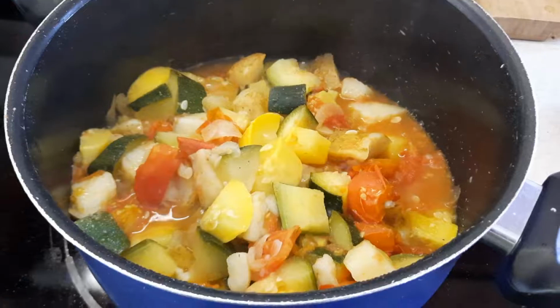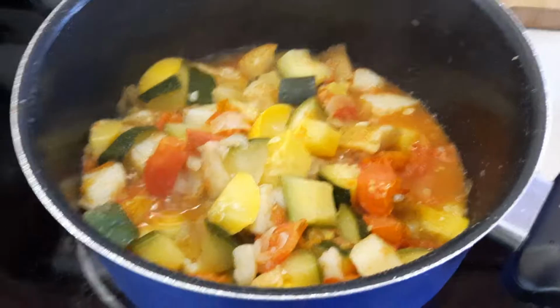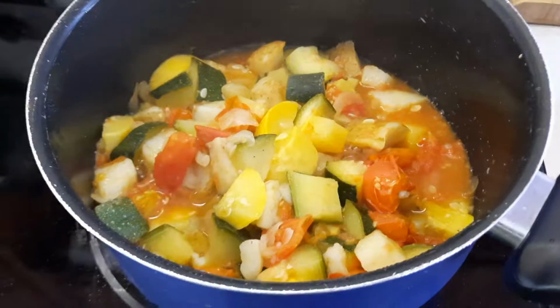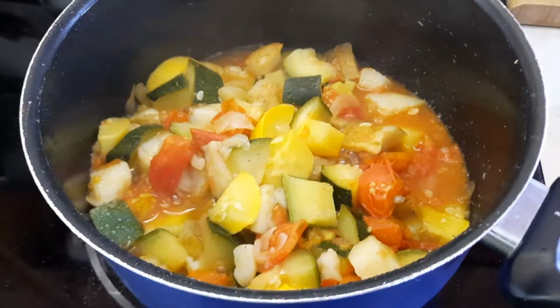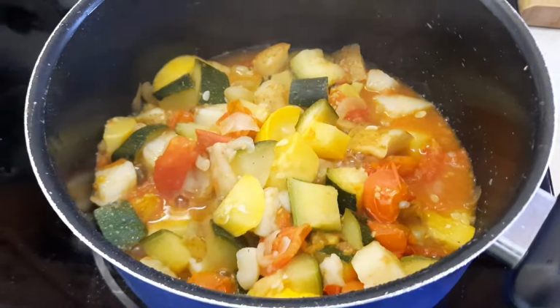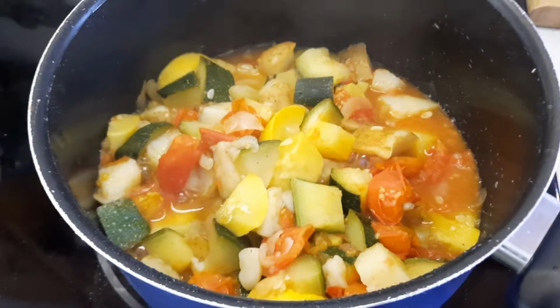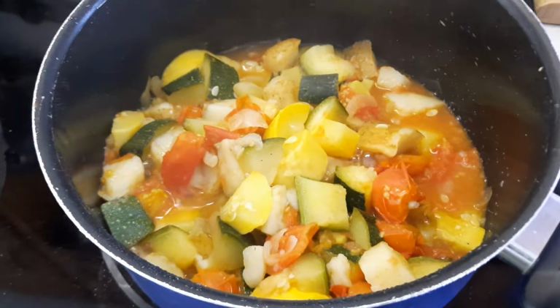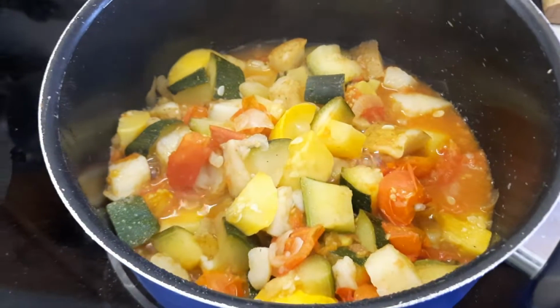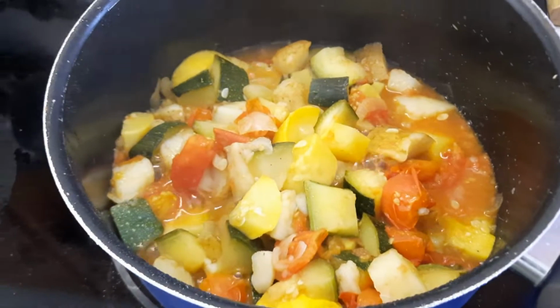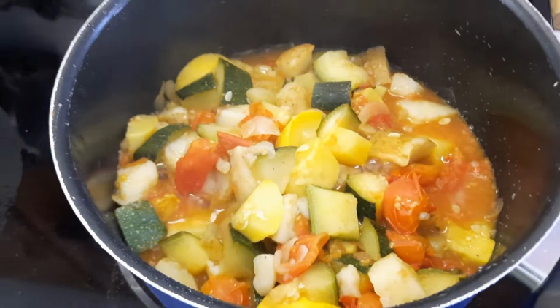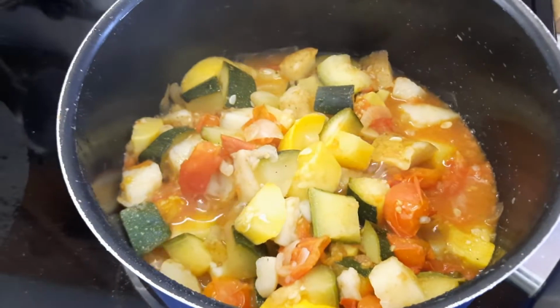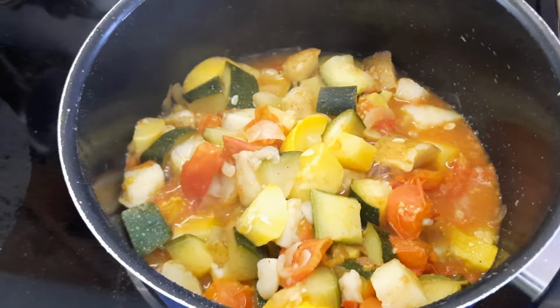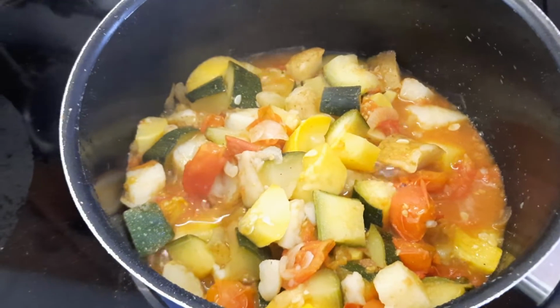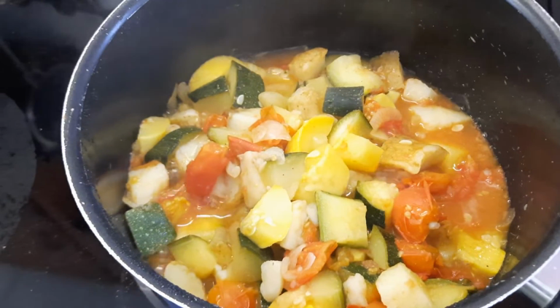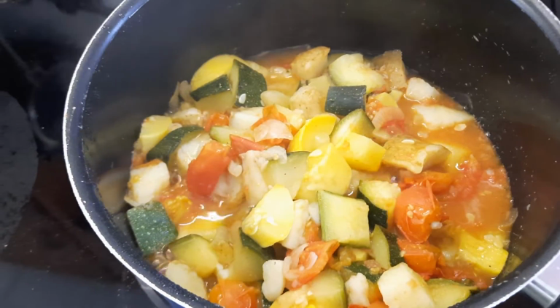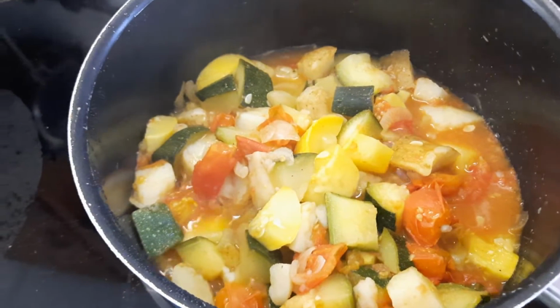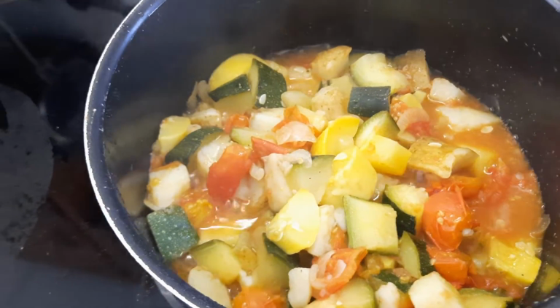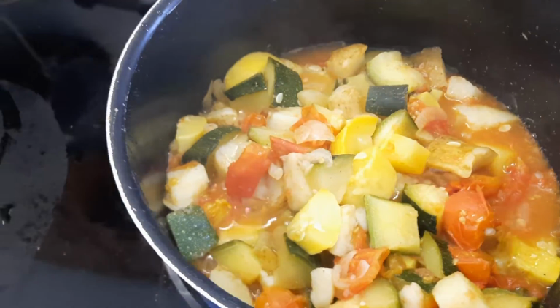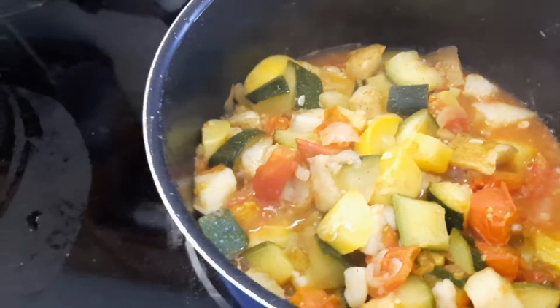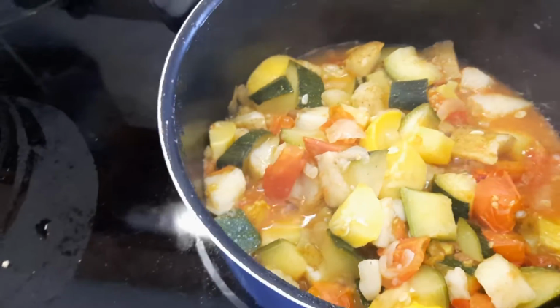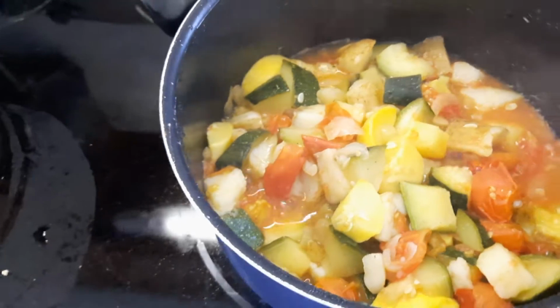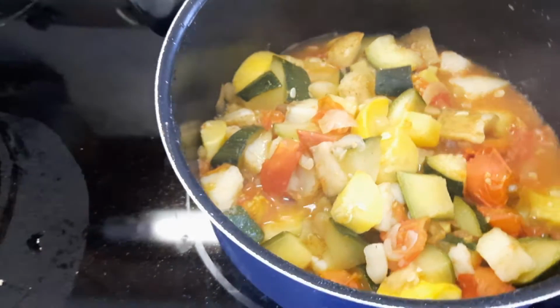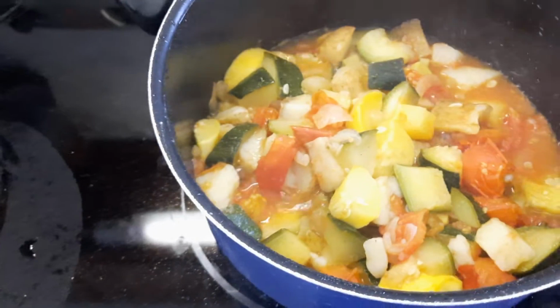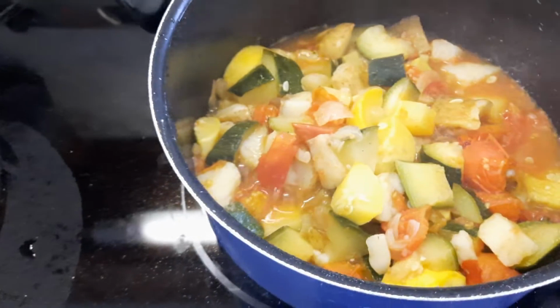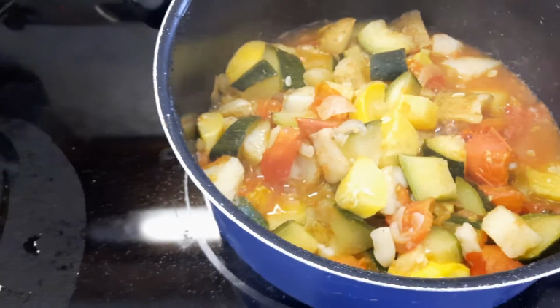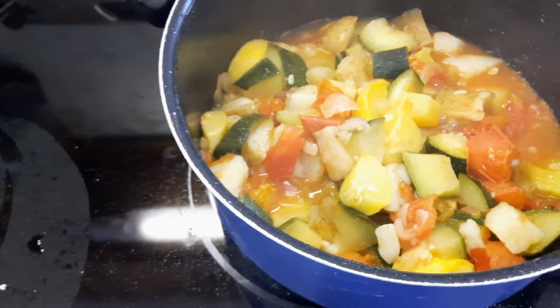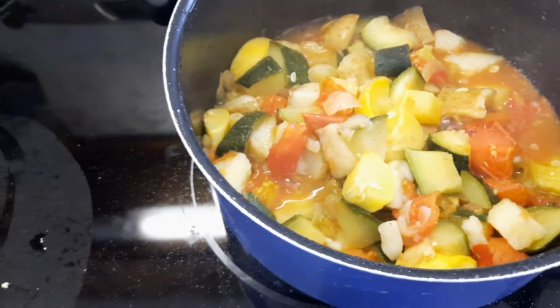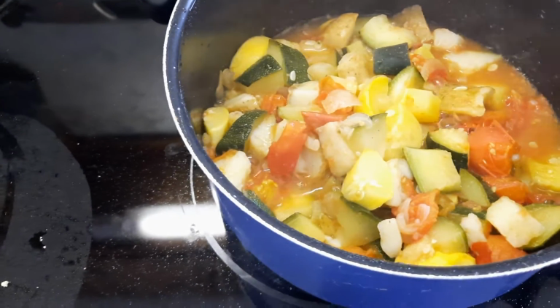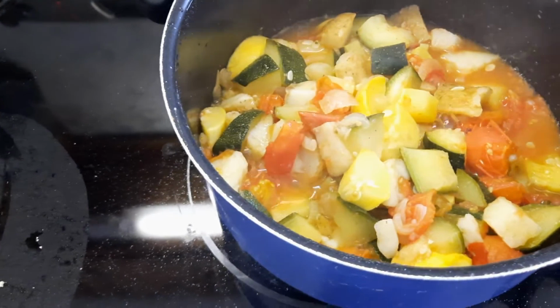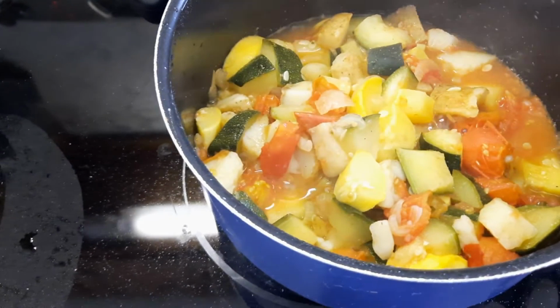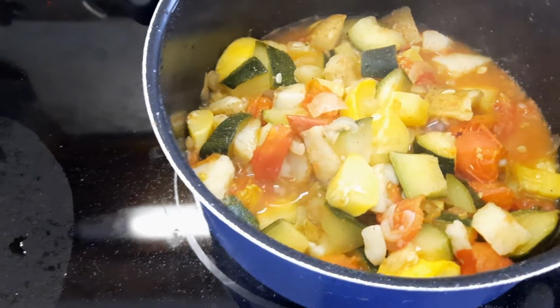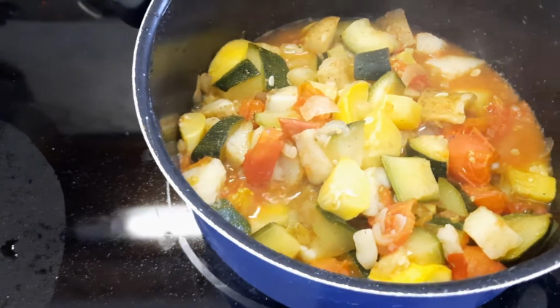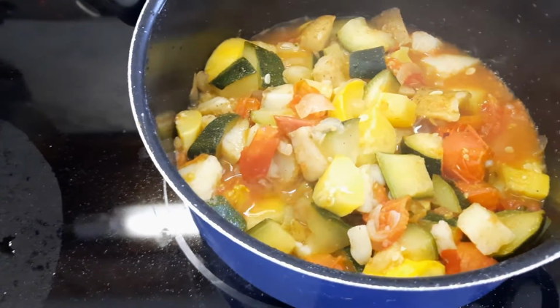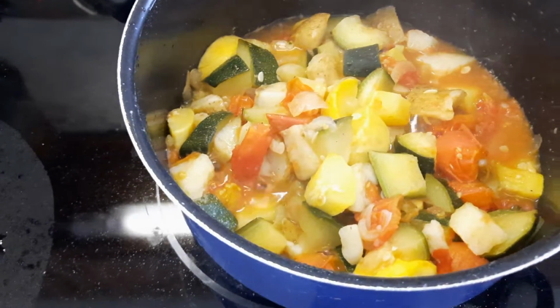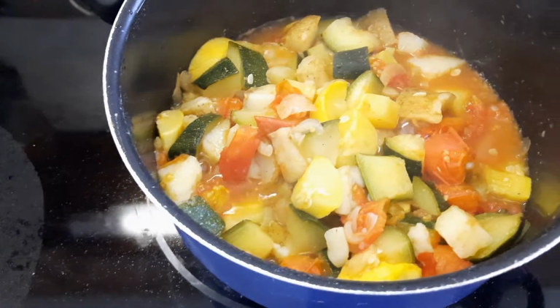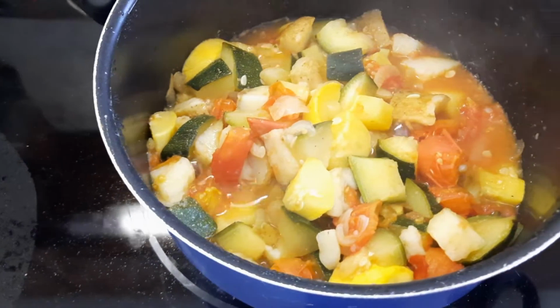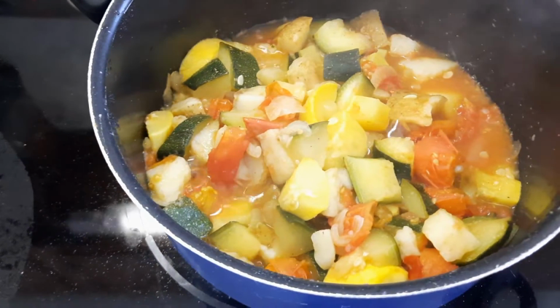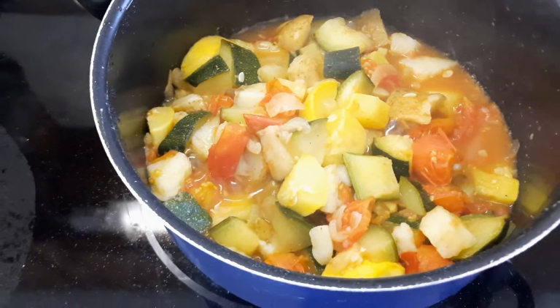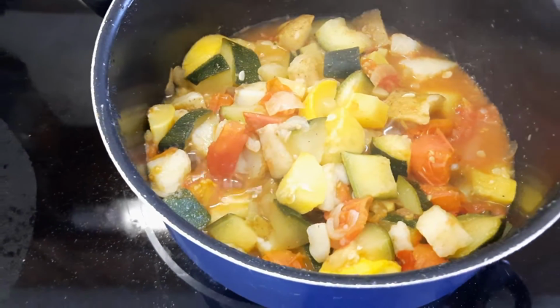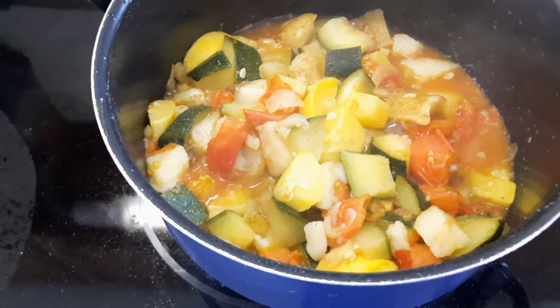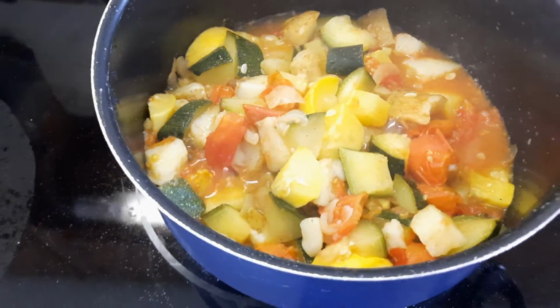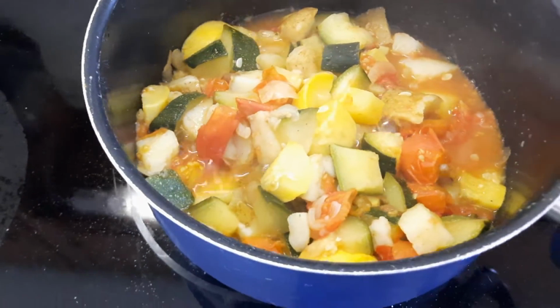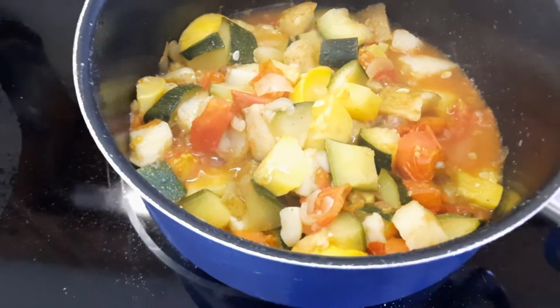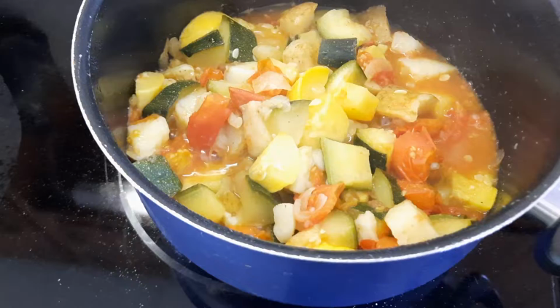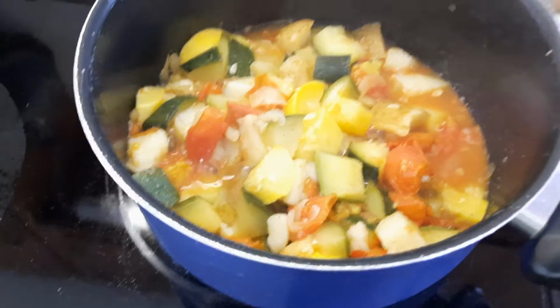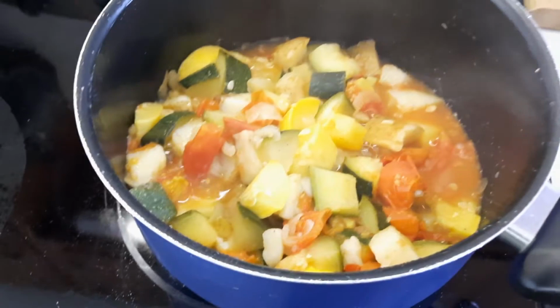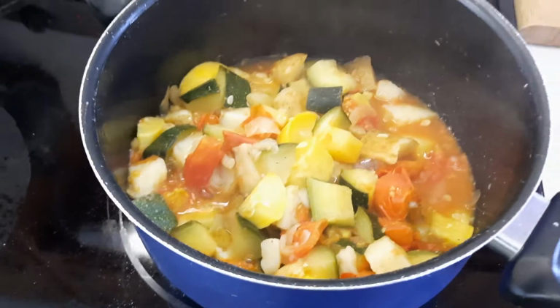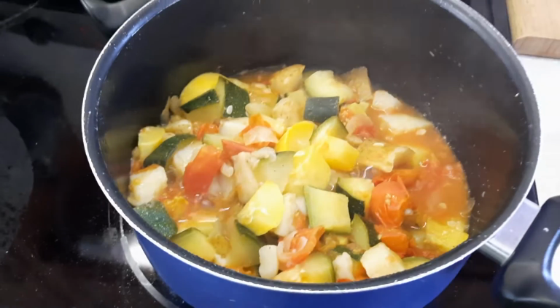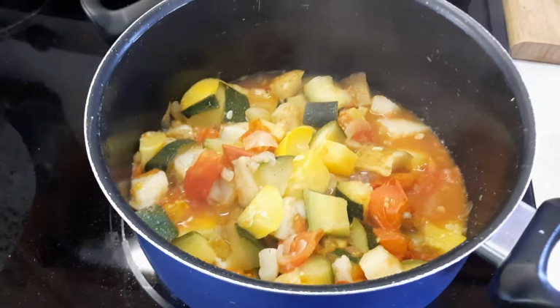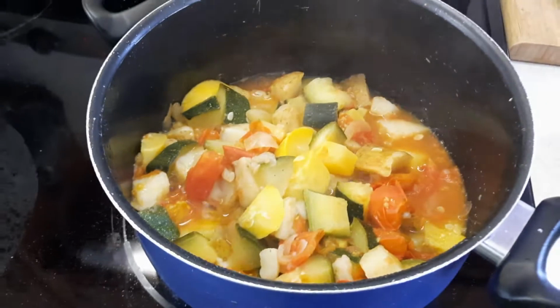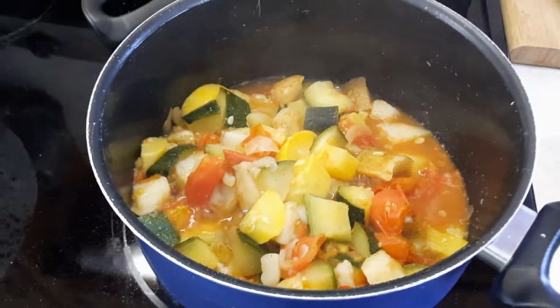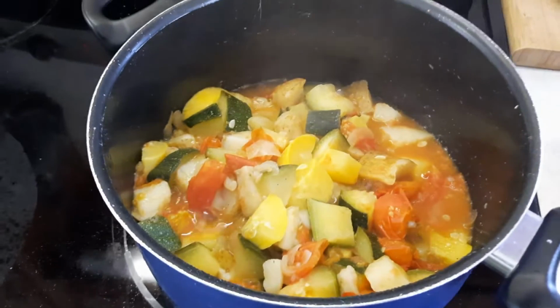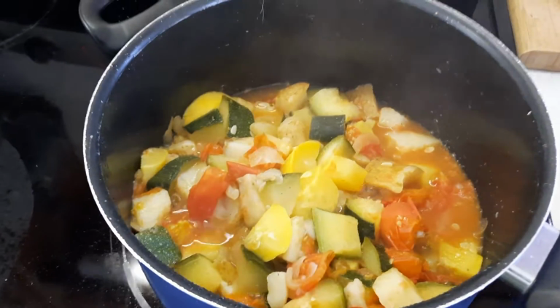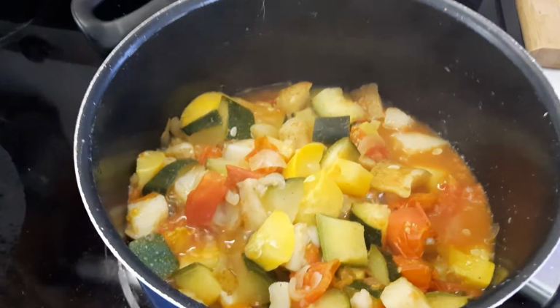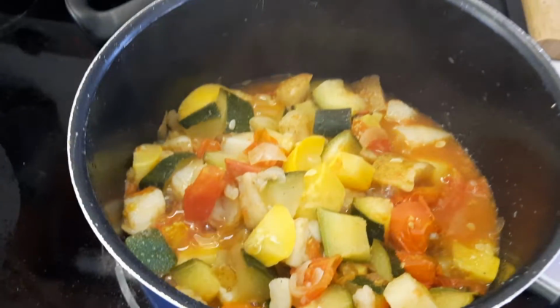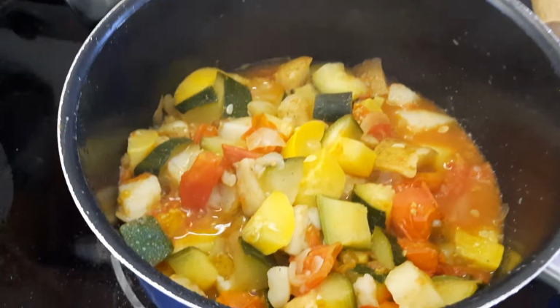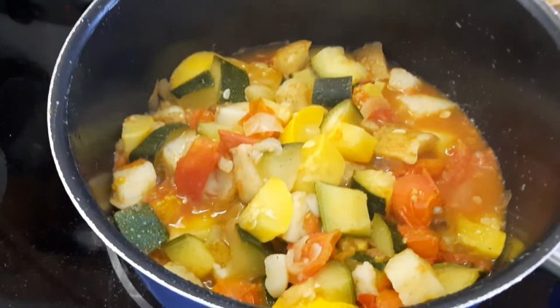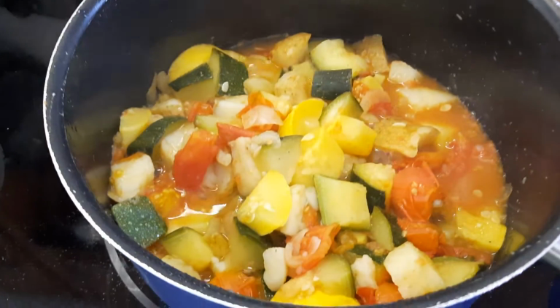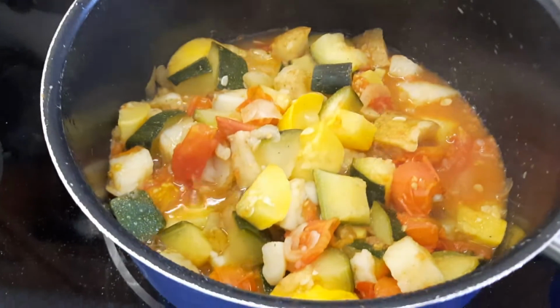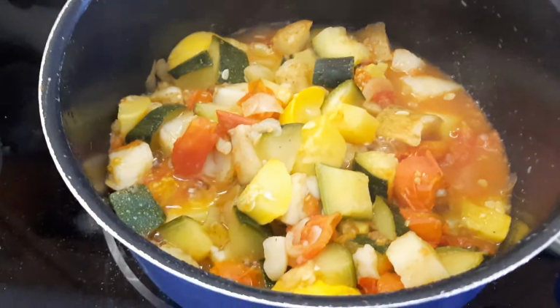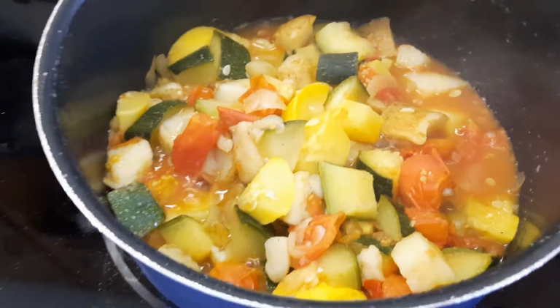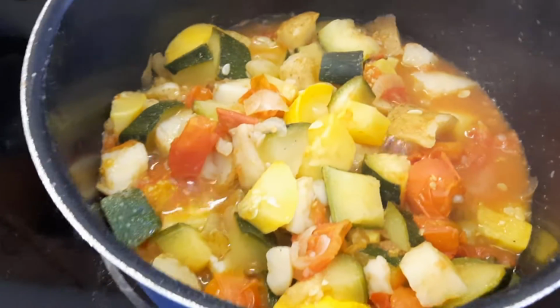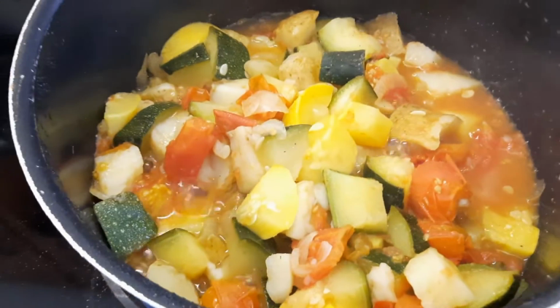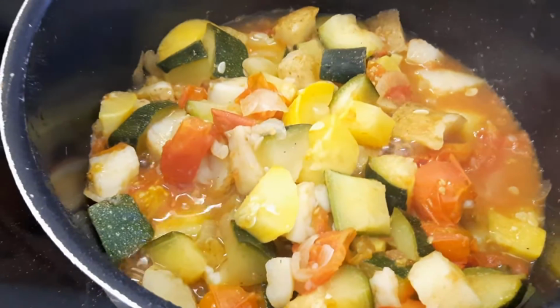Hey guys, after reading your comments on the last video — the video about the coffee grinder — I thought, ooh, this is good smell-o-vision here.